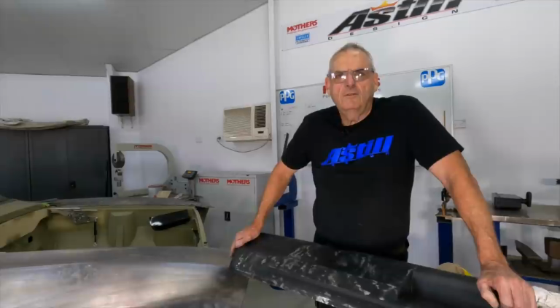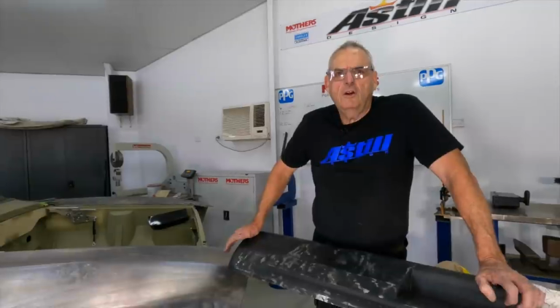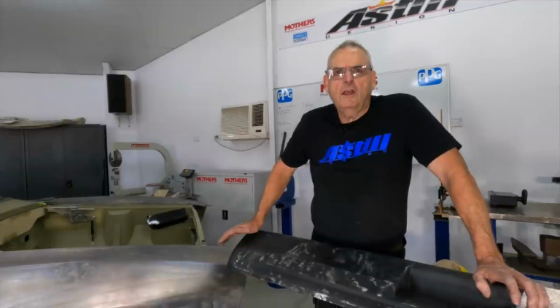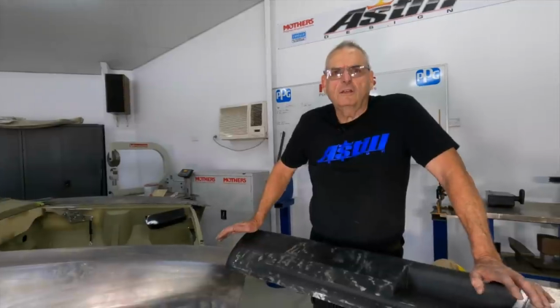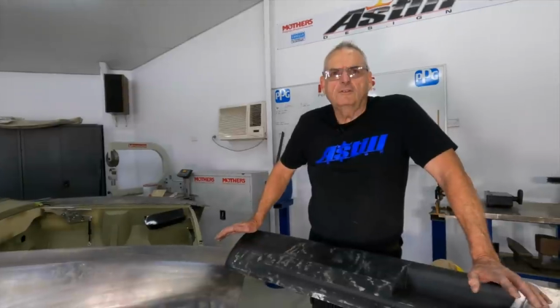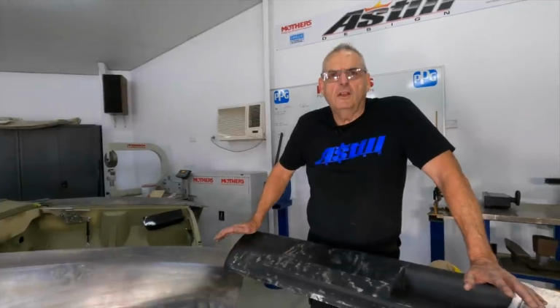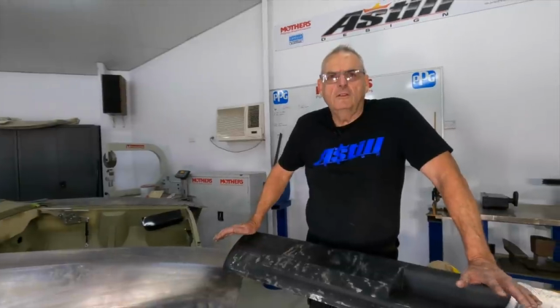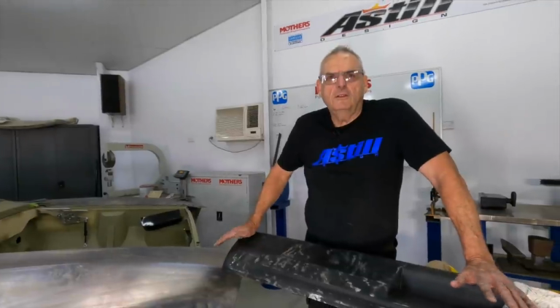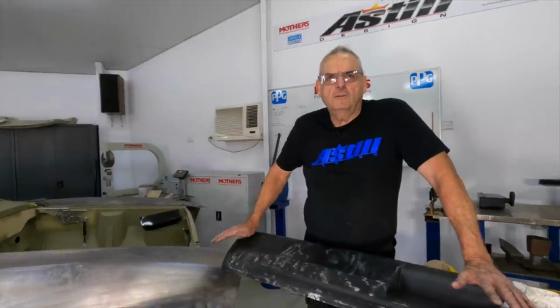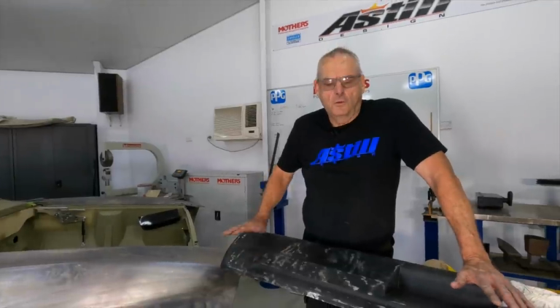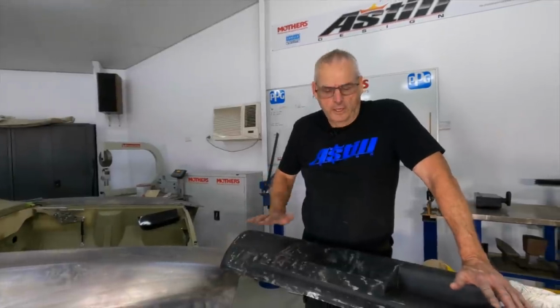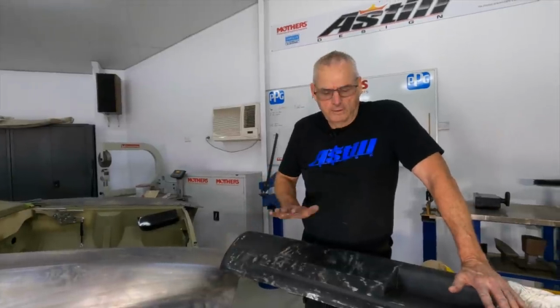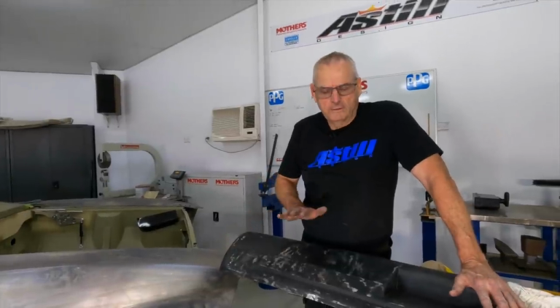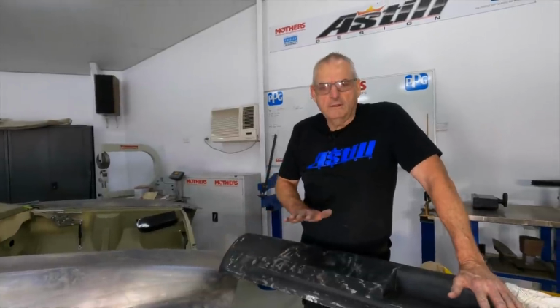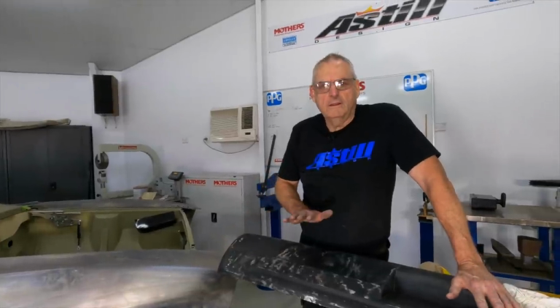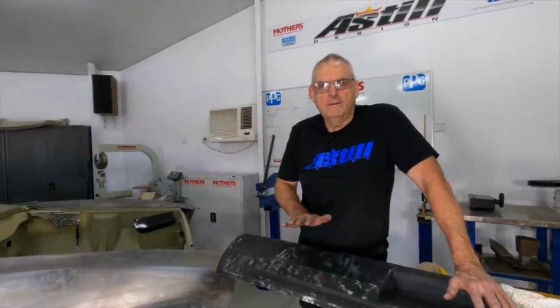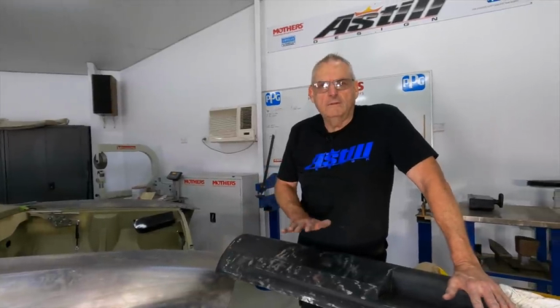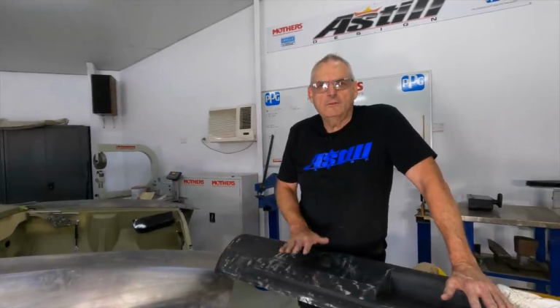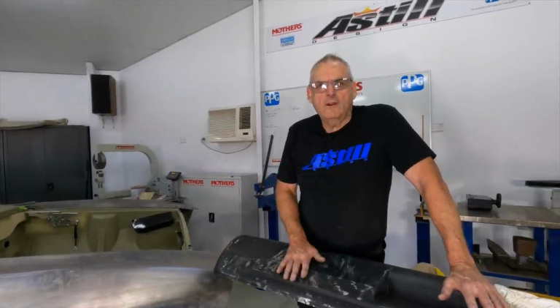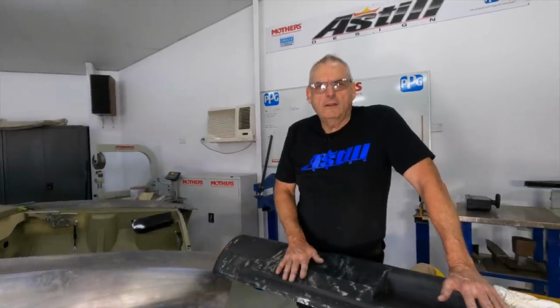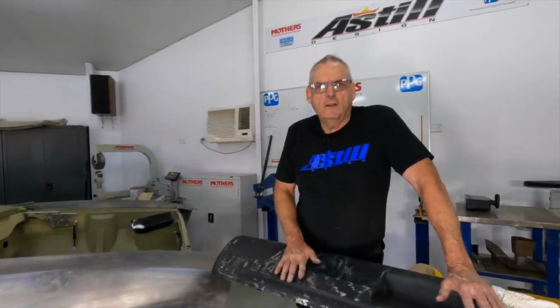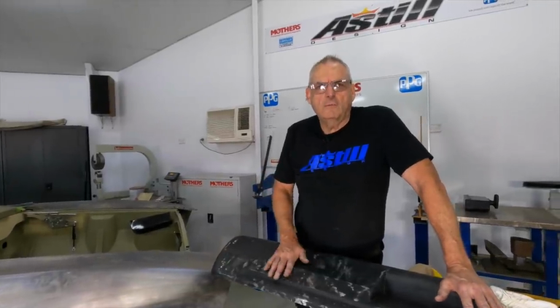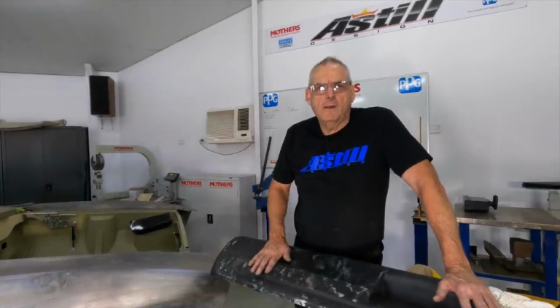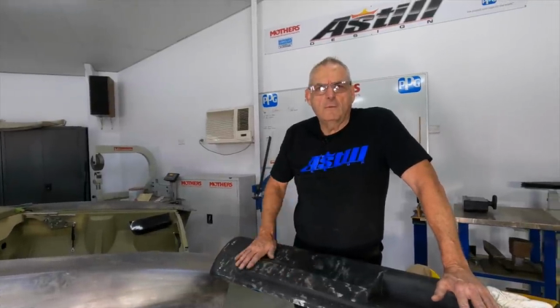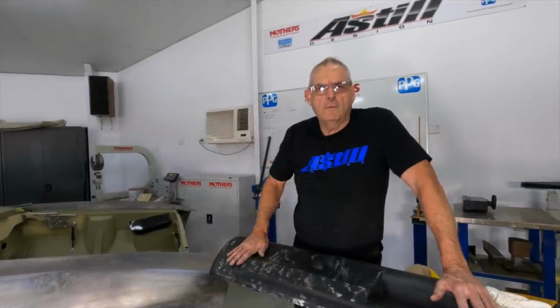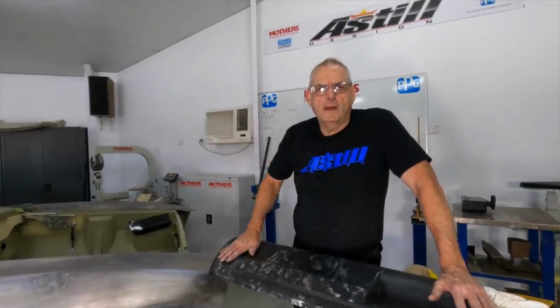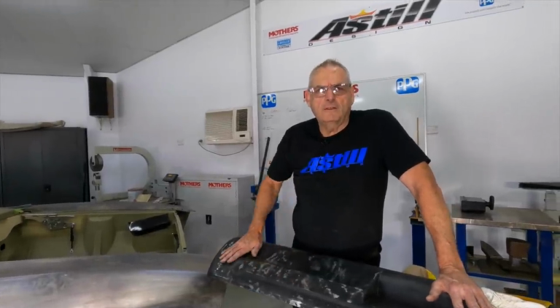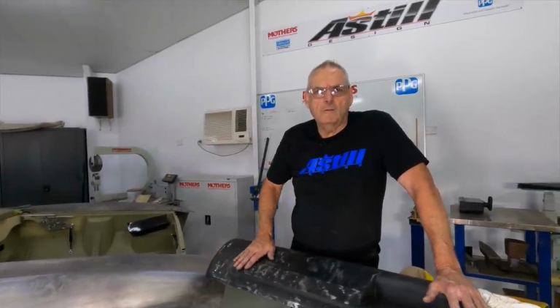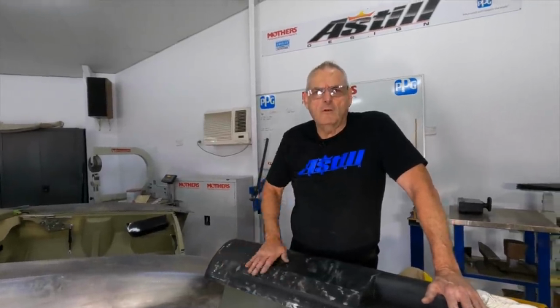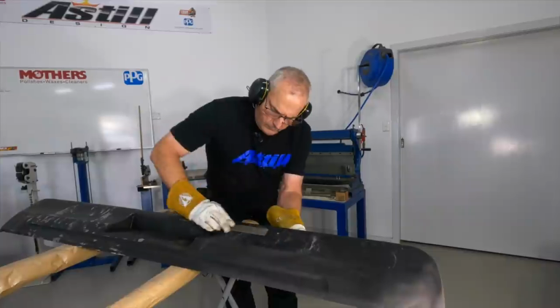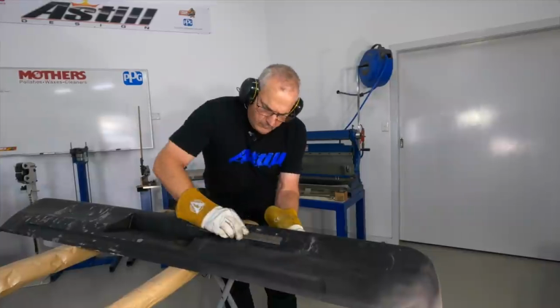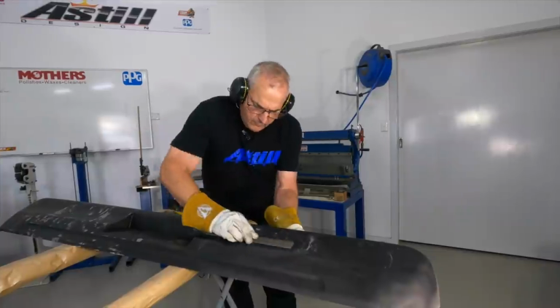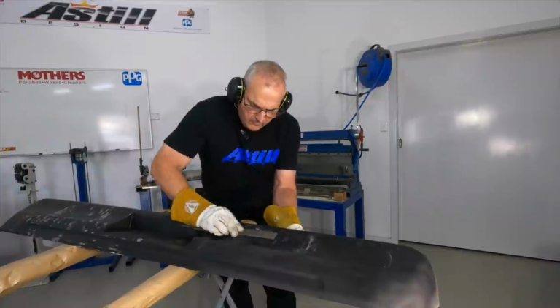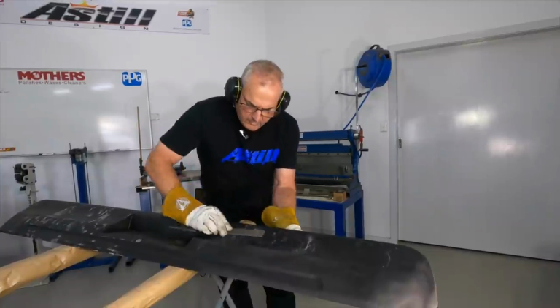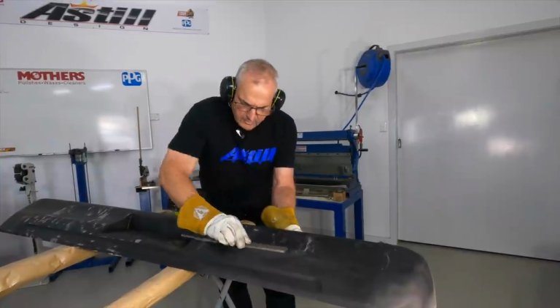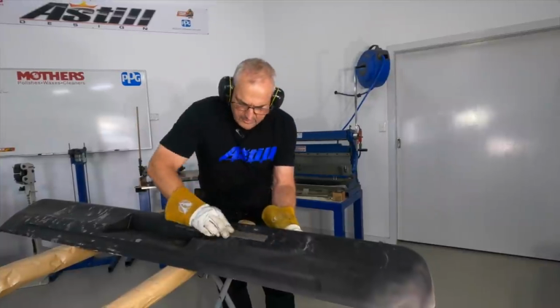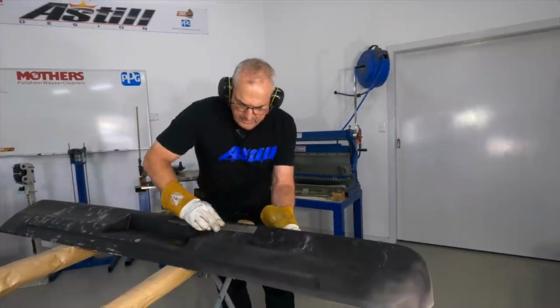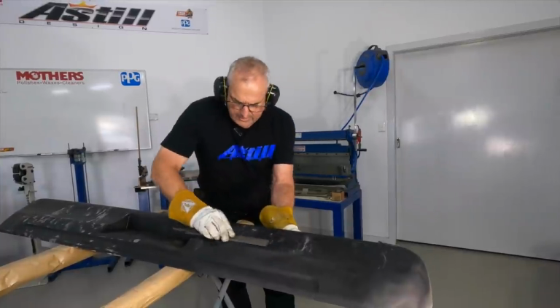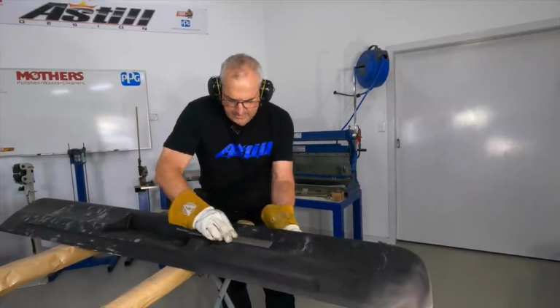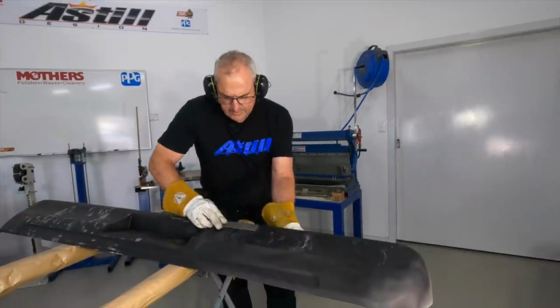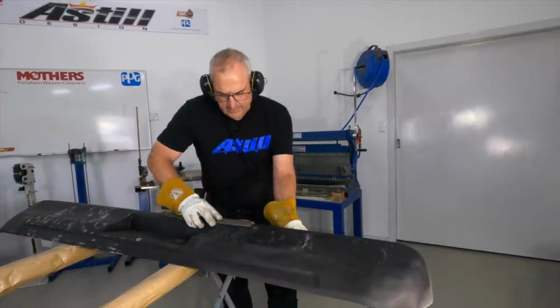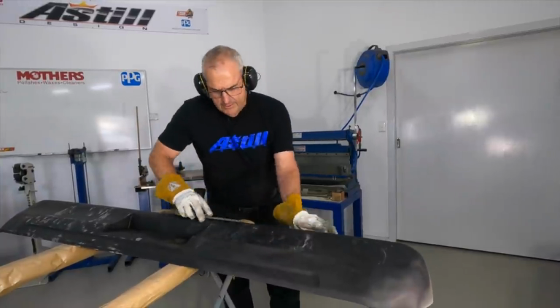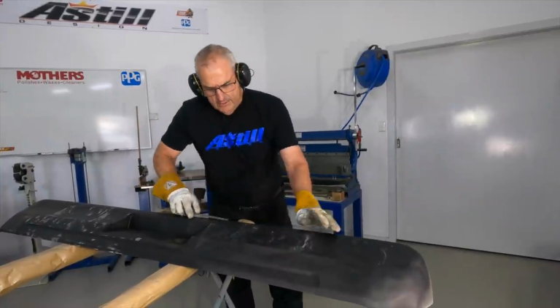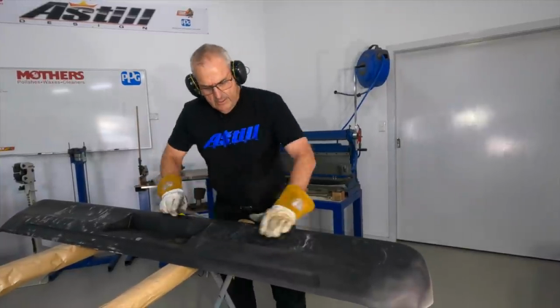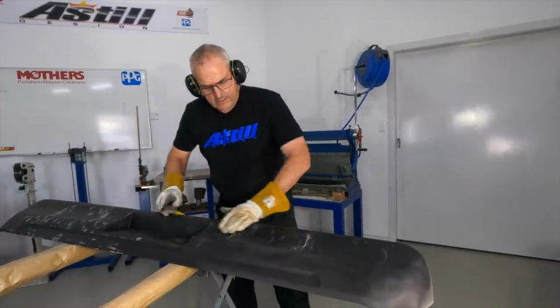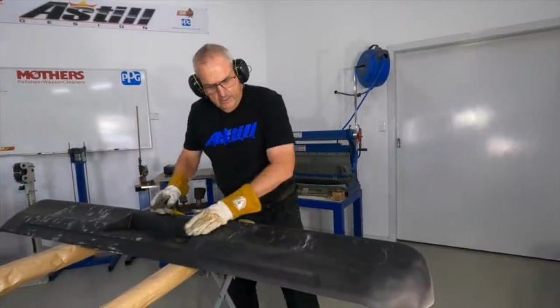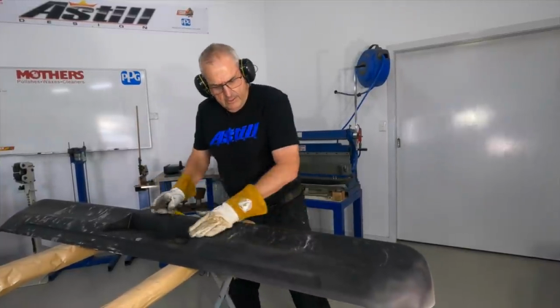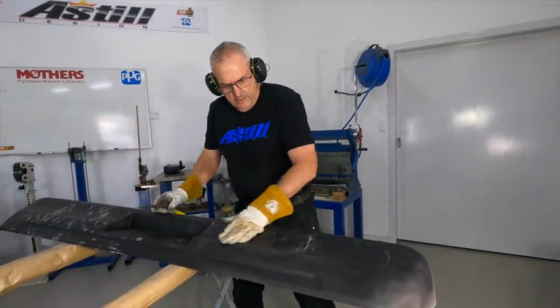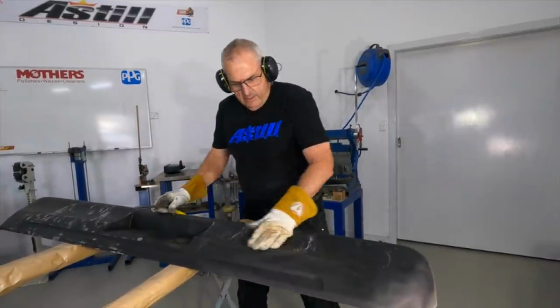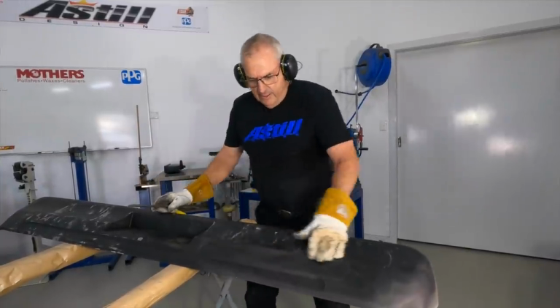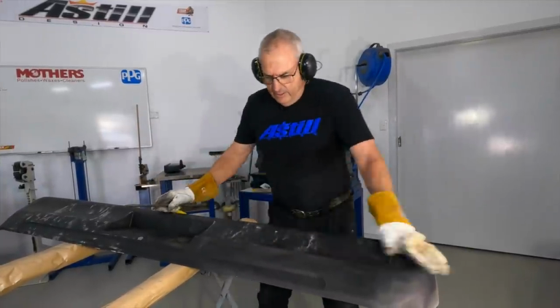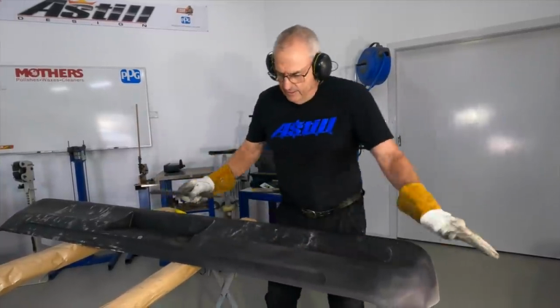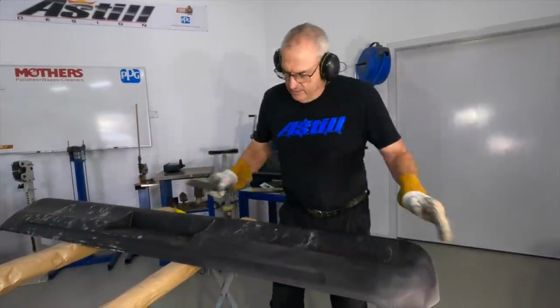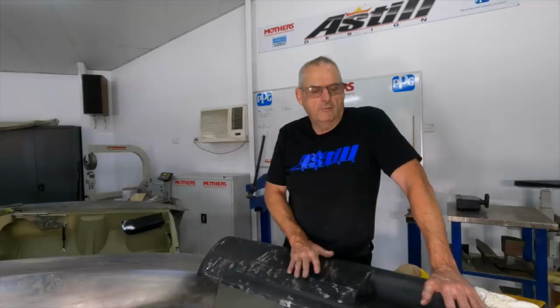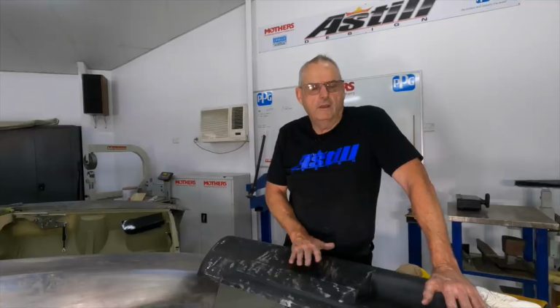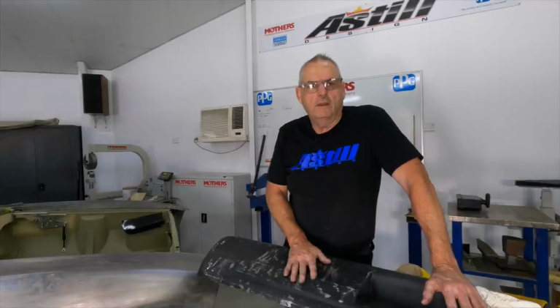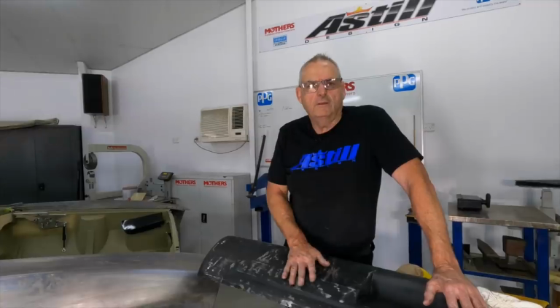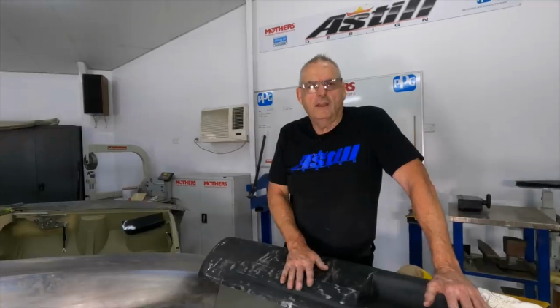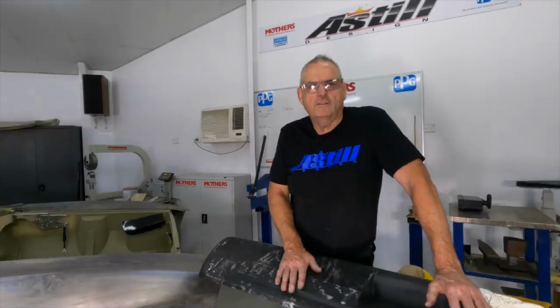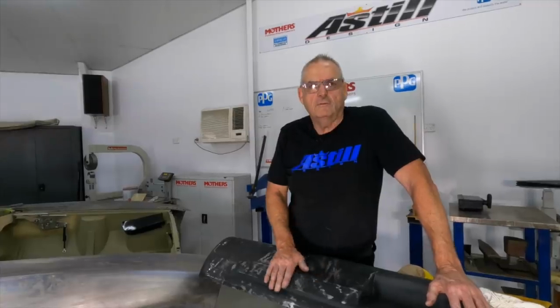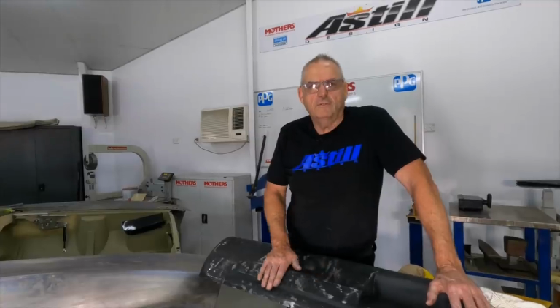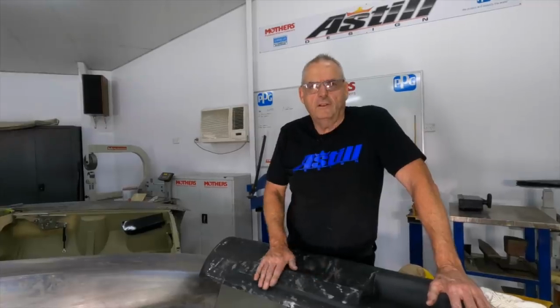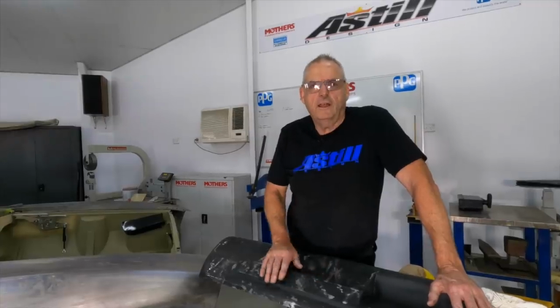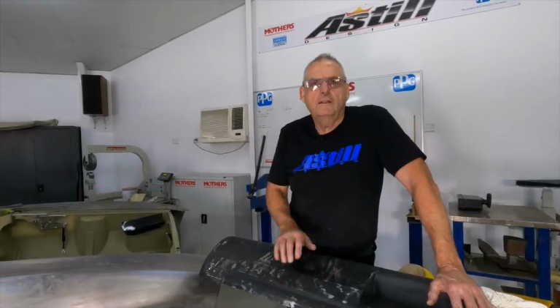So this week we're straightening the bumper bar that came off the rear — a bit of filing, hammering, getting it ready to take some filler.